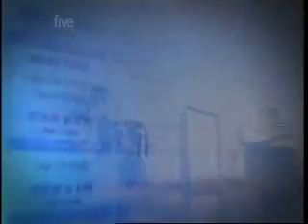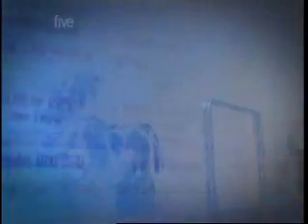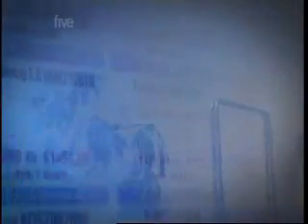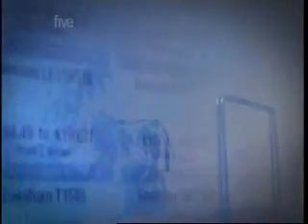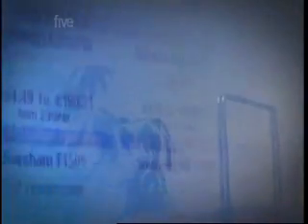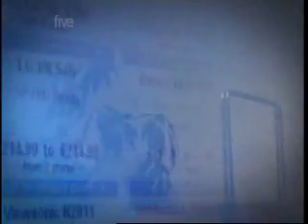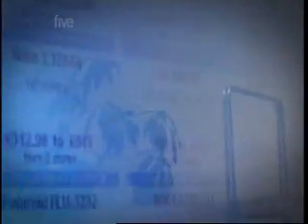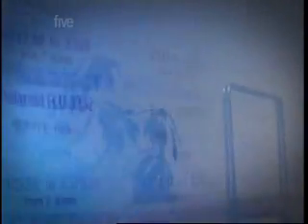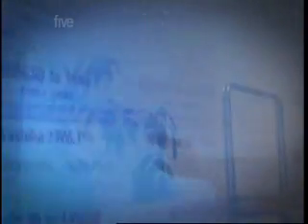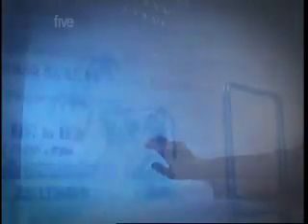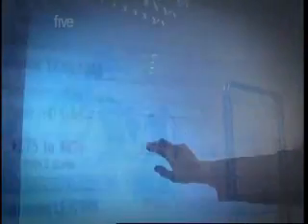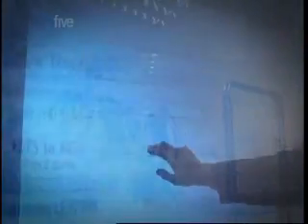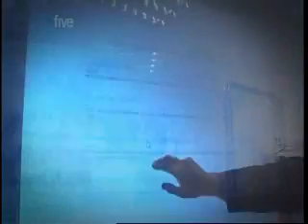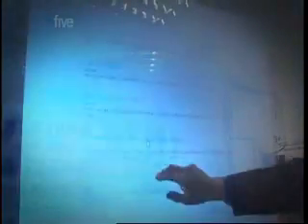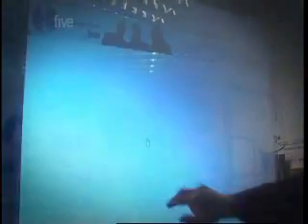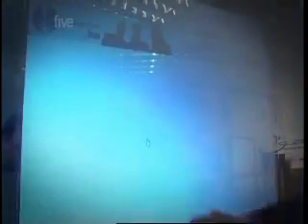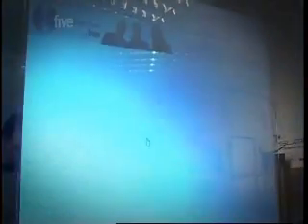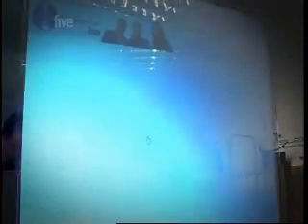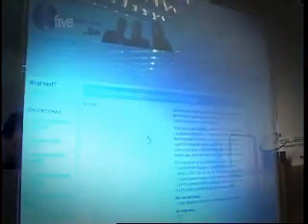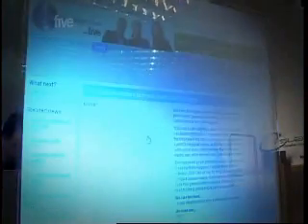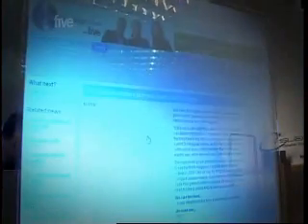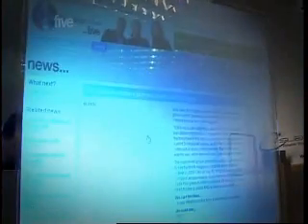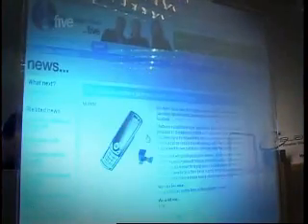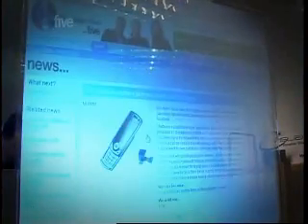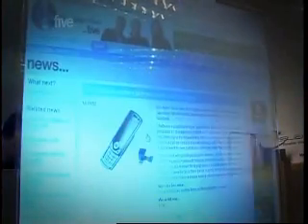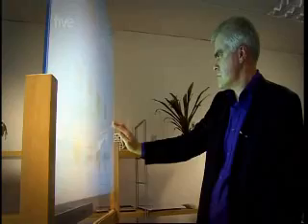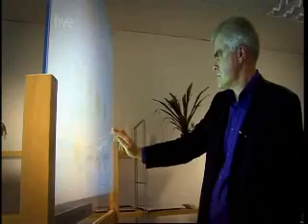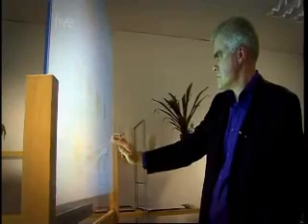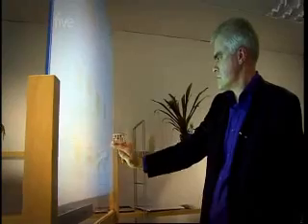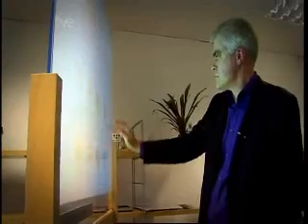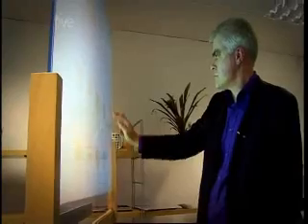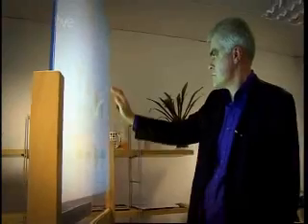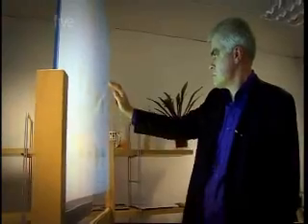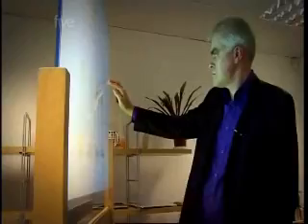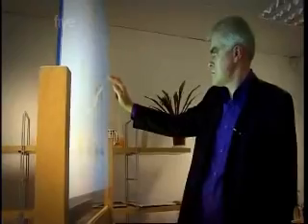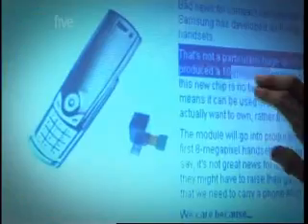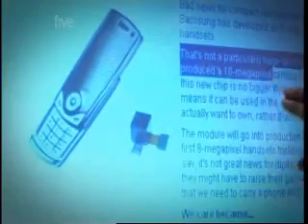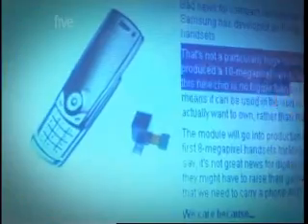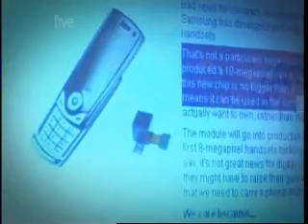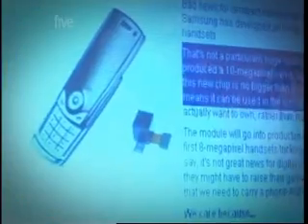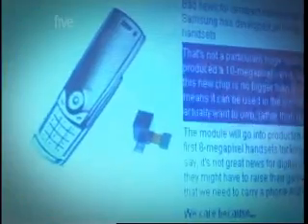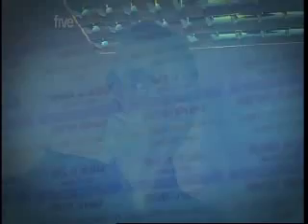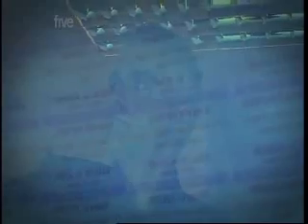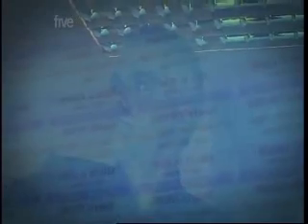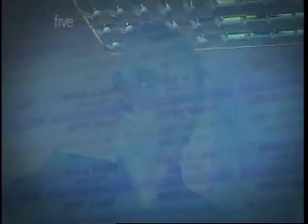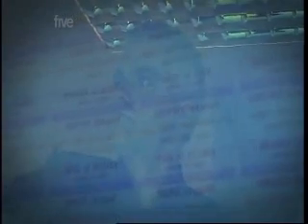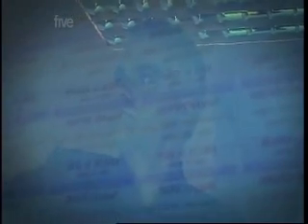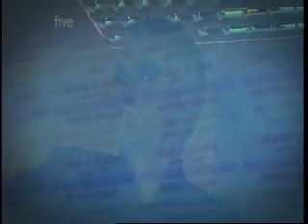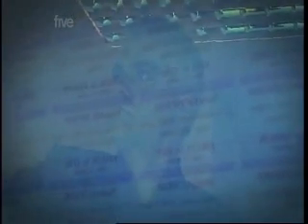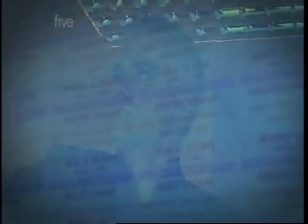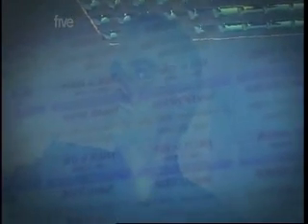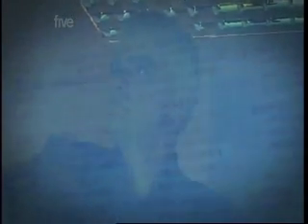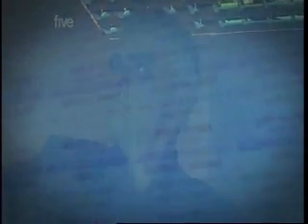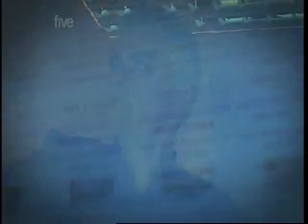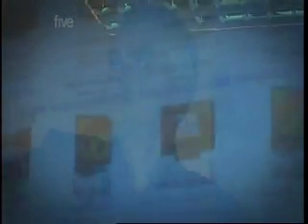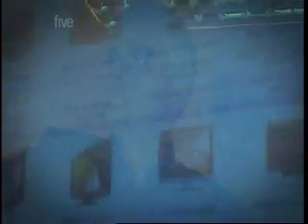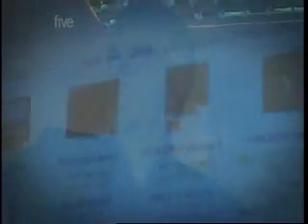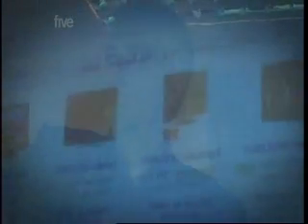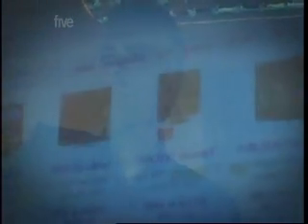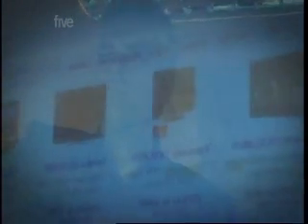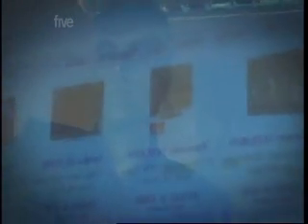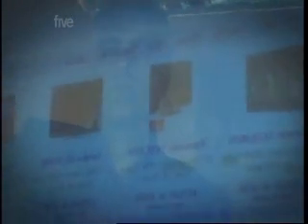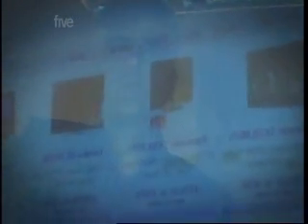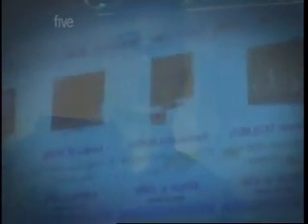As this technology grows, I'd imagine that any window, no matter how large, could potentially become an interactive play space.